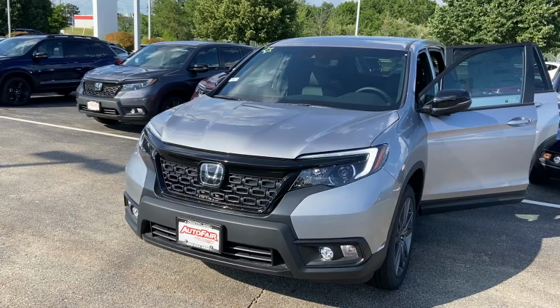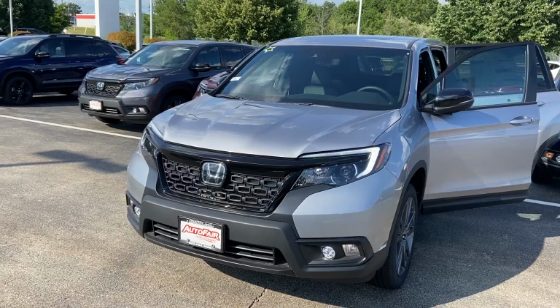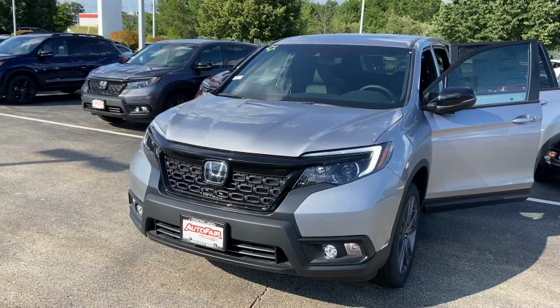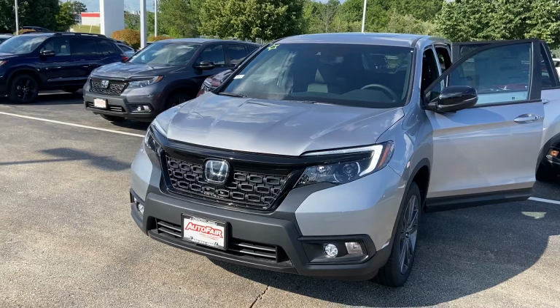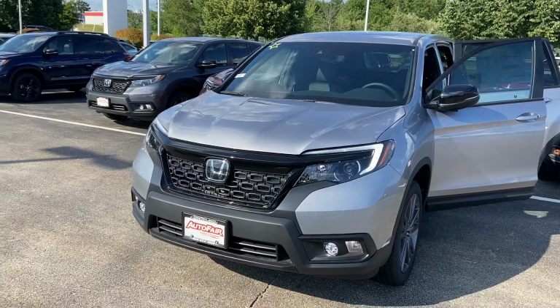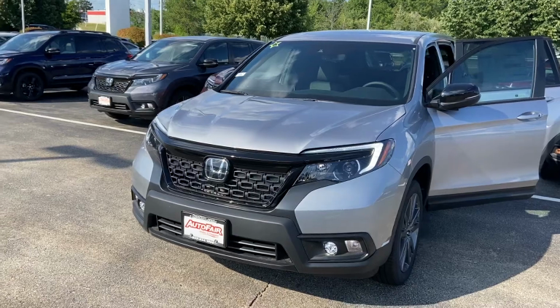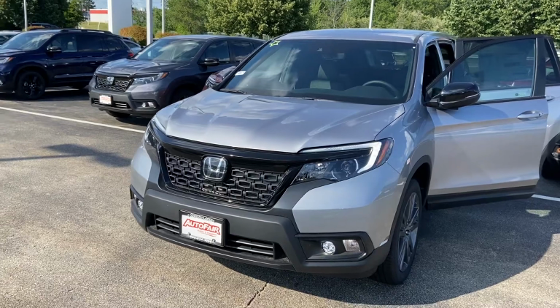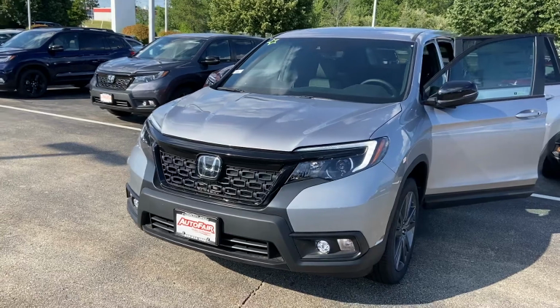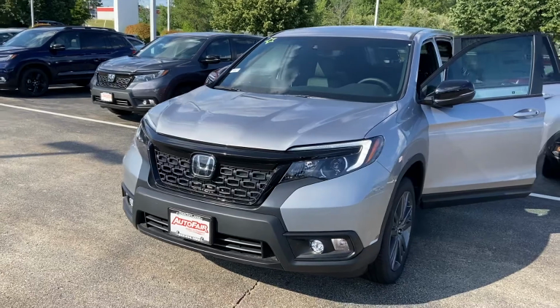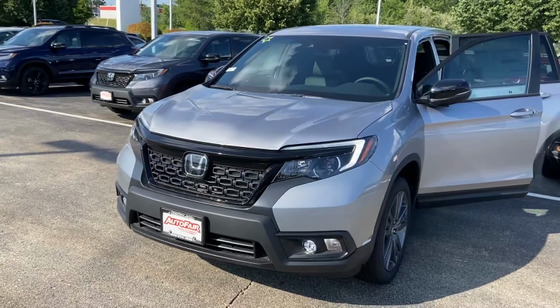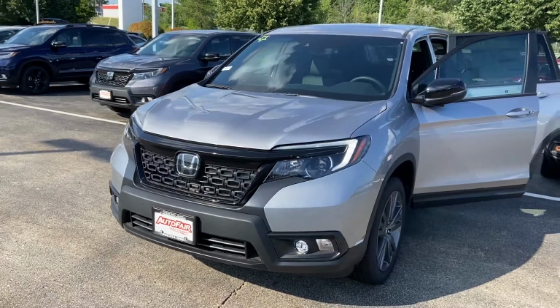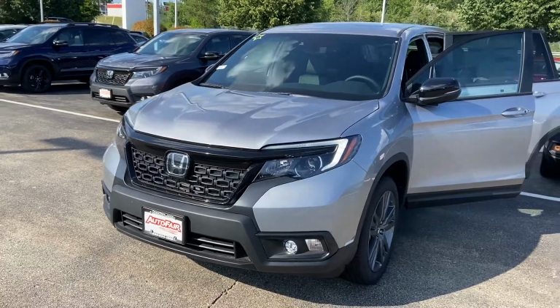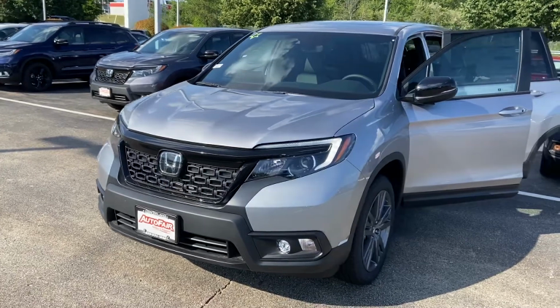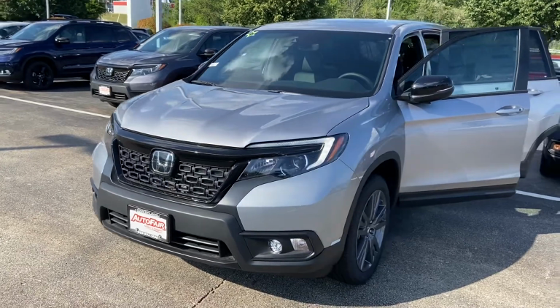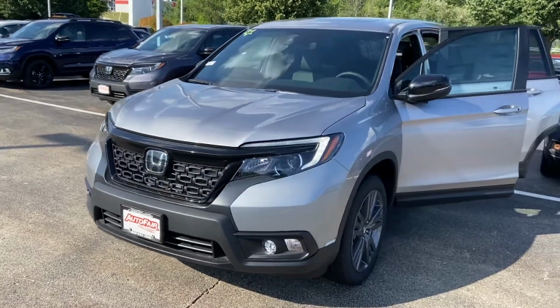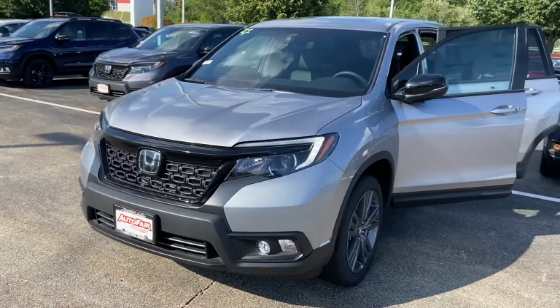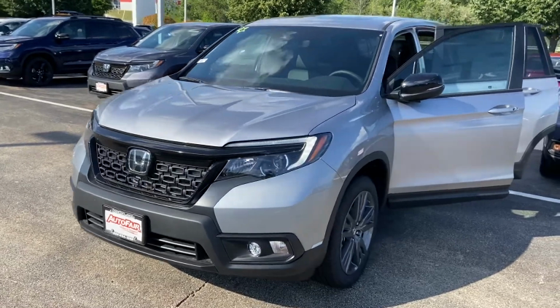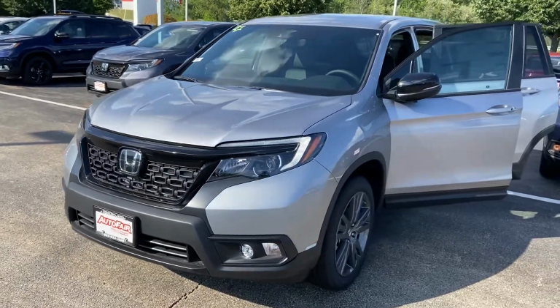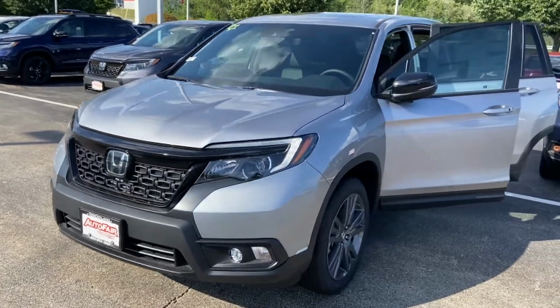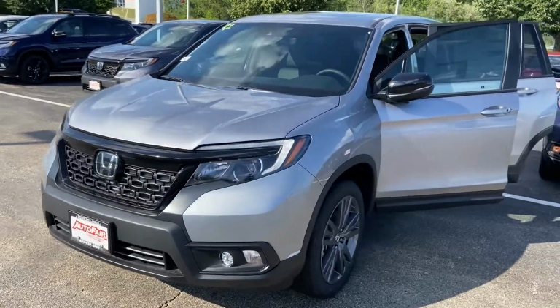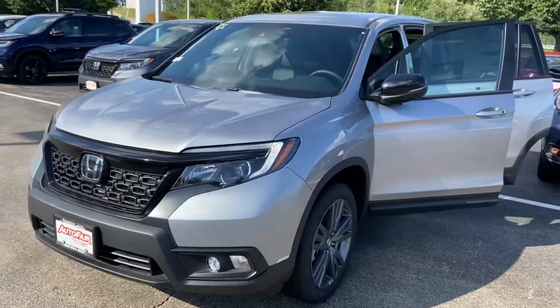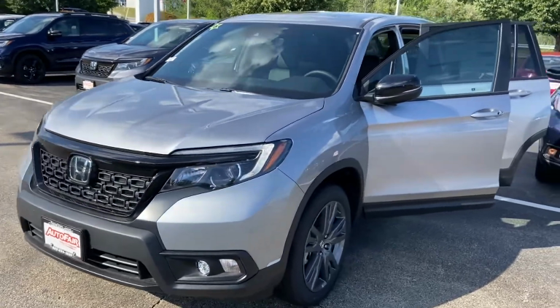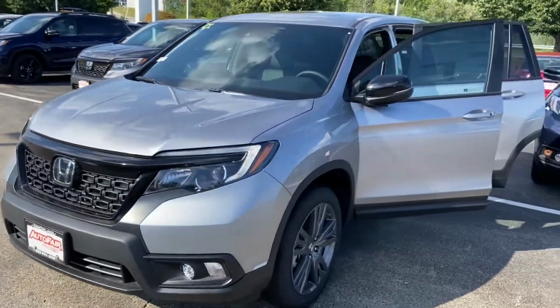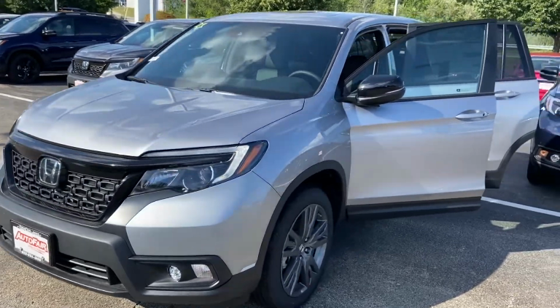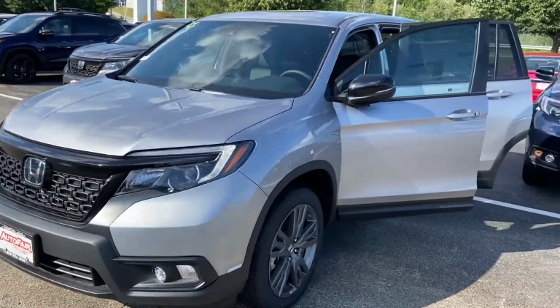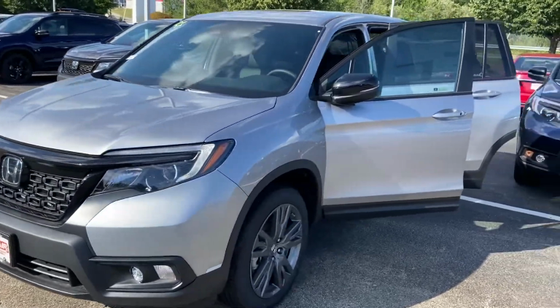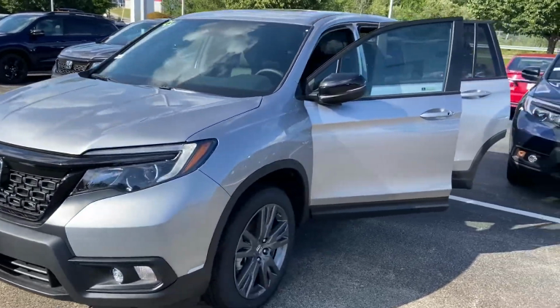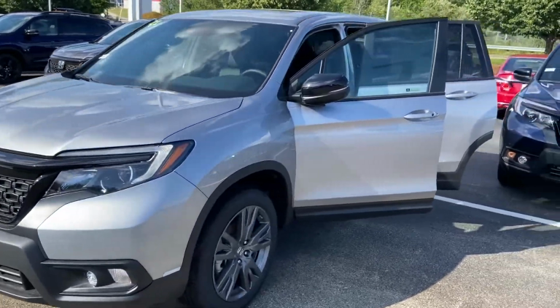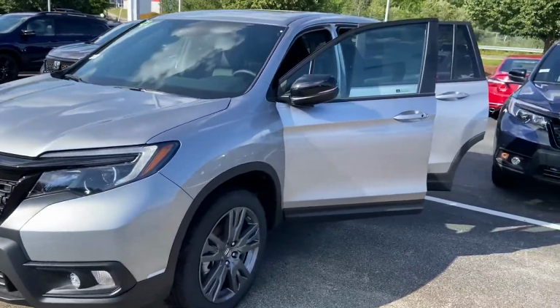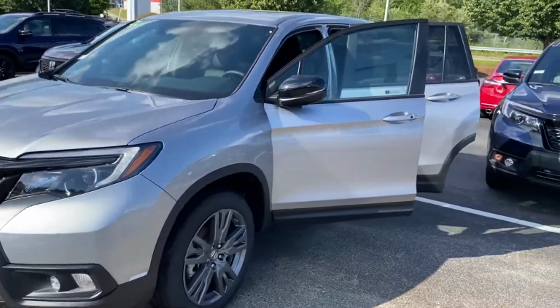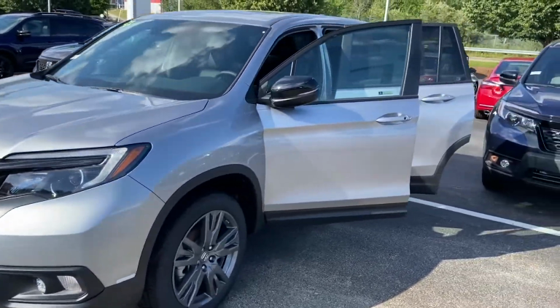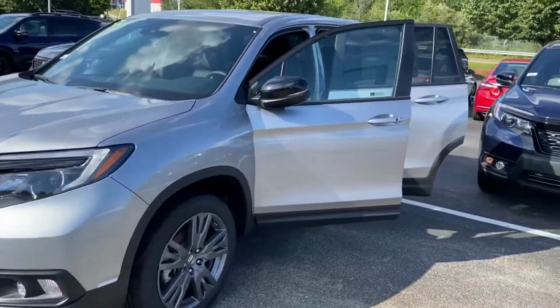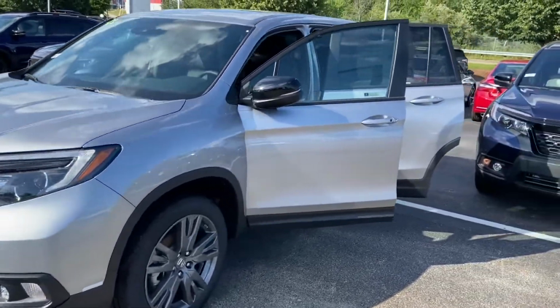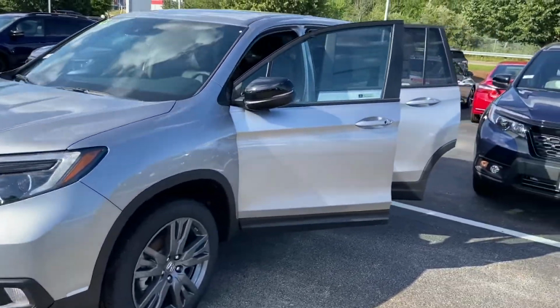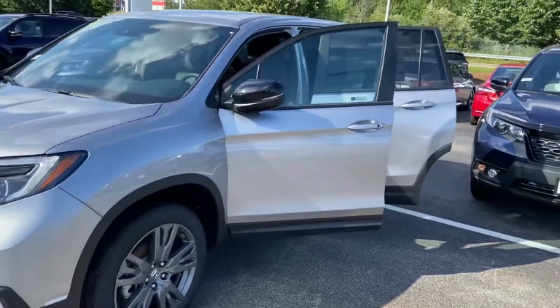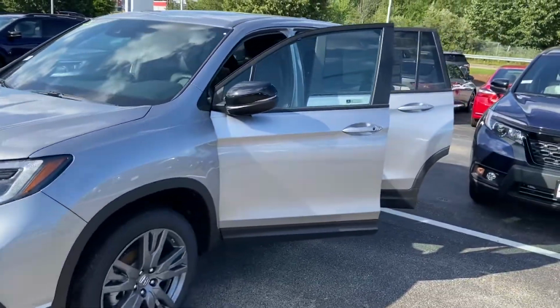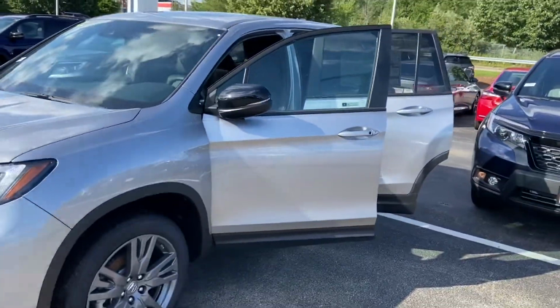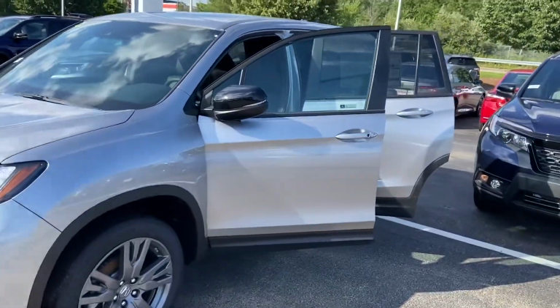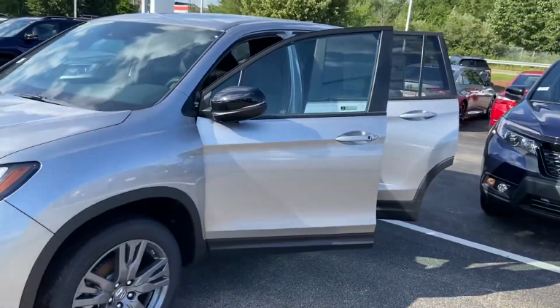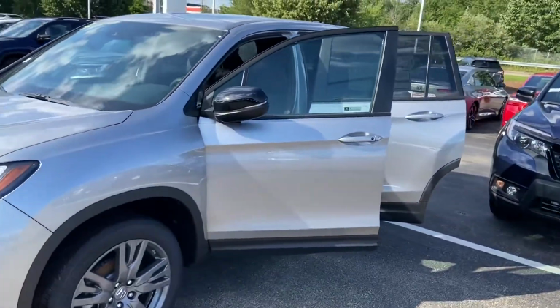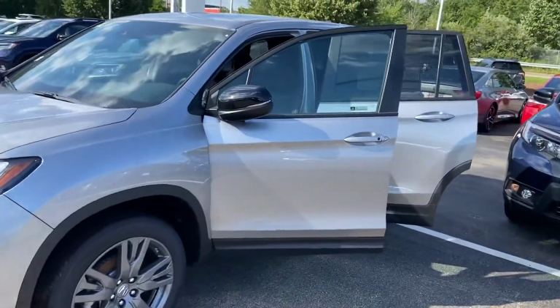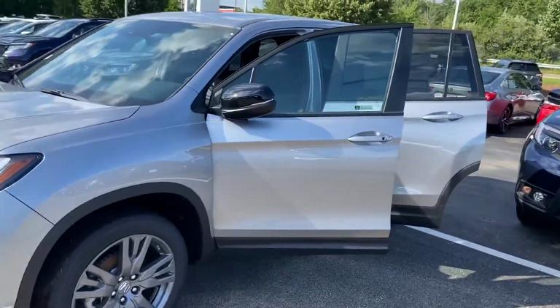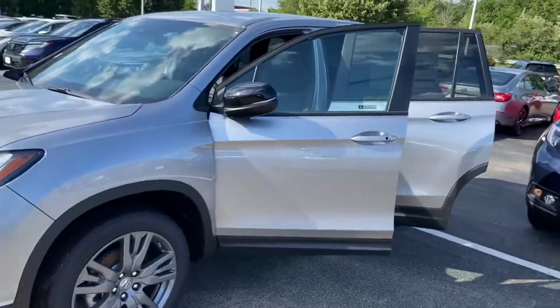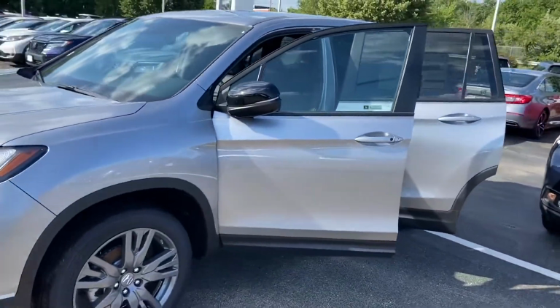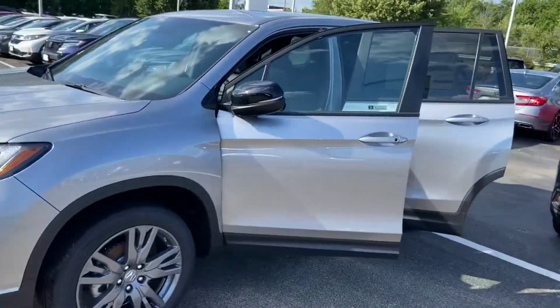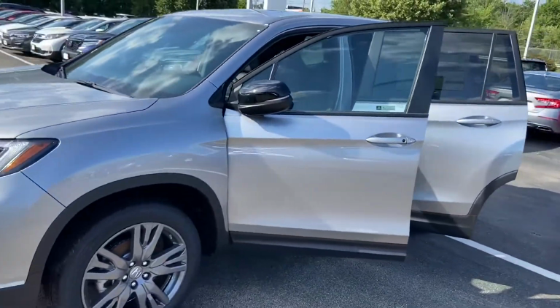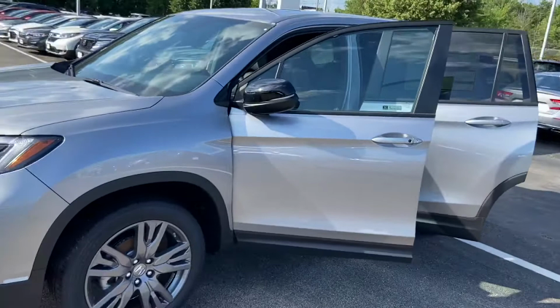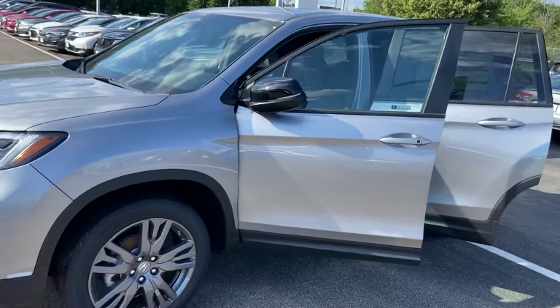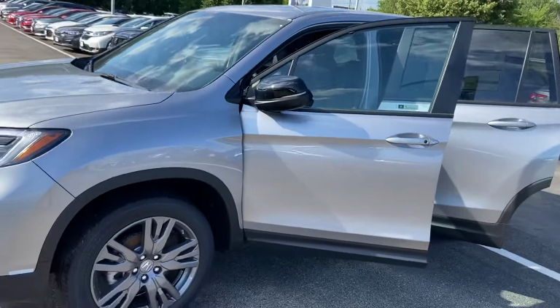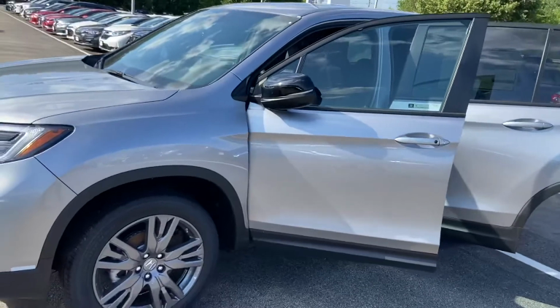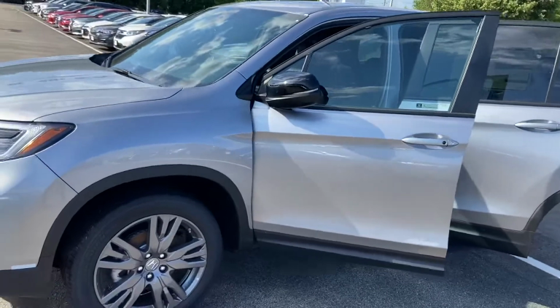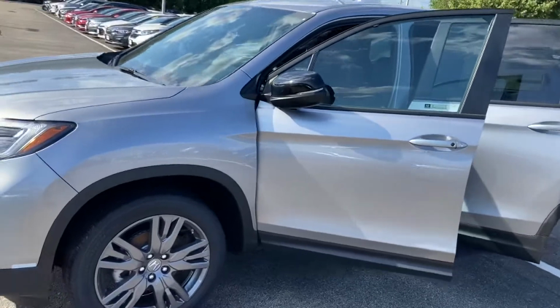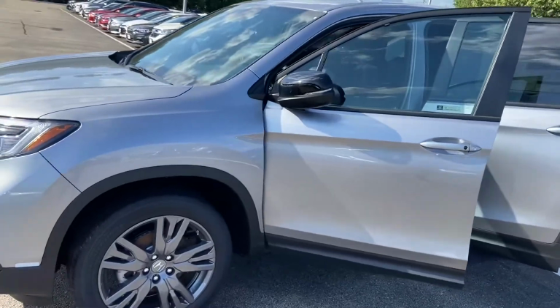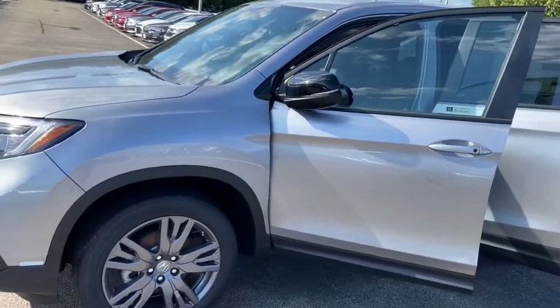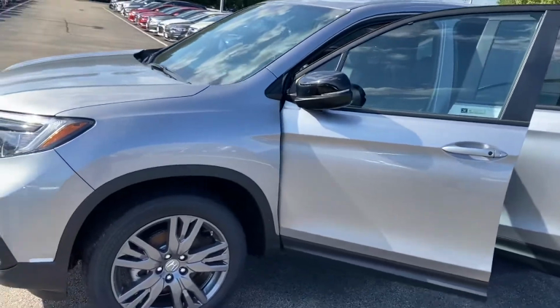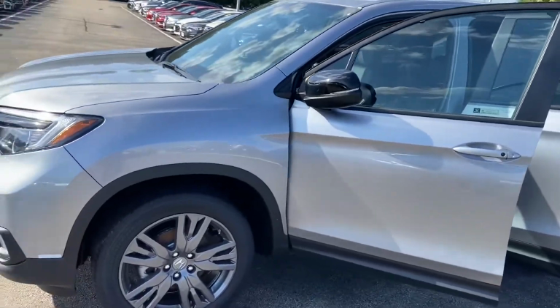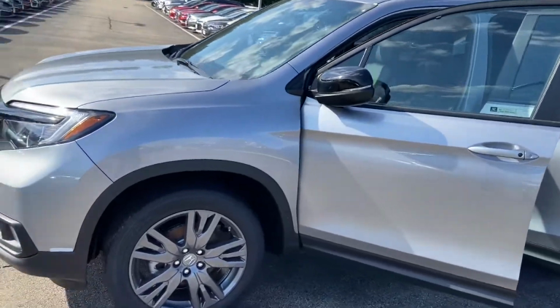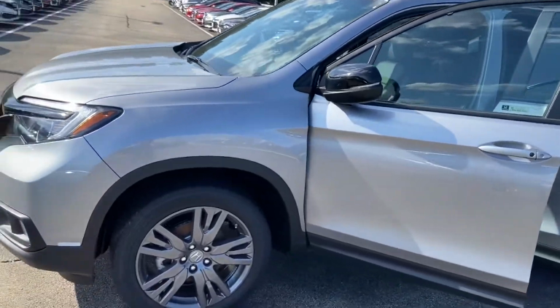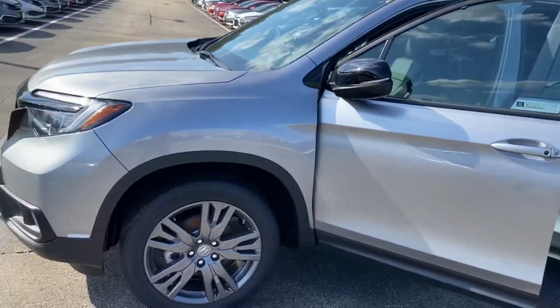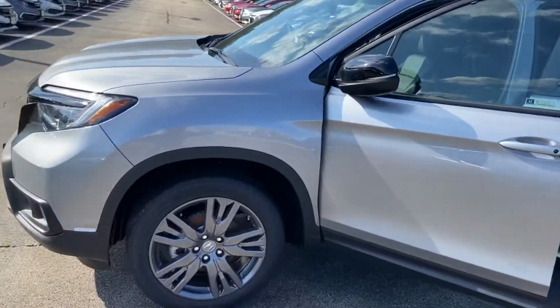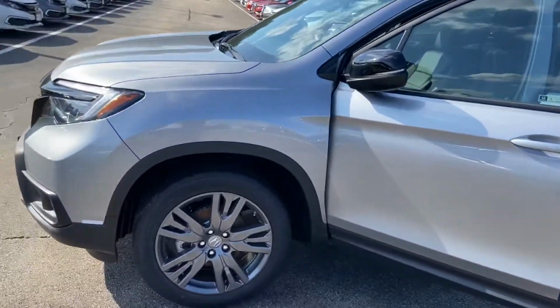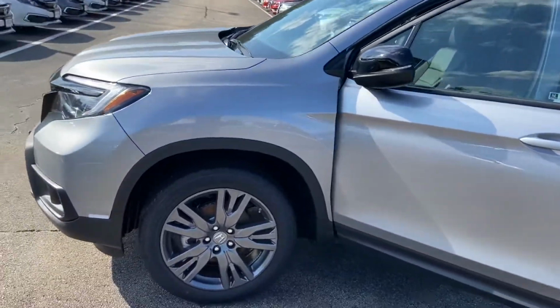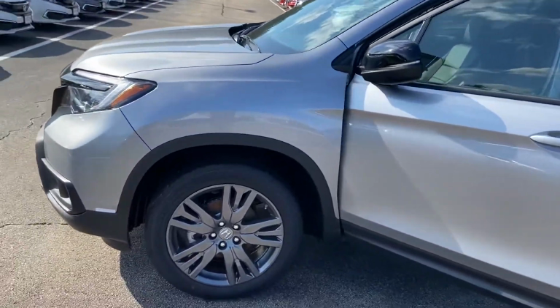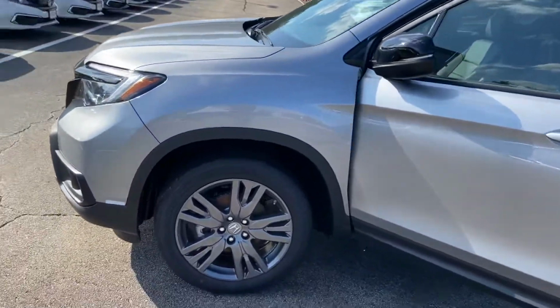Hi Cheryl, I hope you are having a wonderful weekend. My name is Logan. I'm a sales consultant over here at AutoFair Honda in Manchester, New Hampshire.